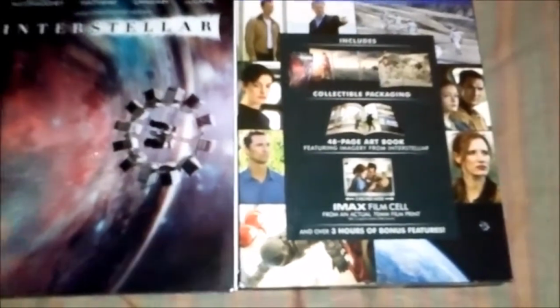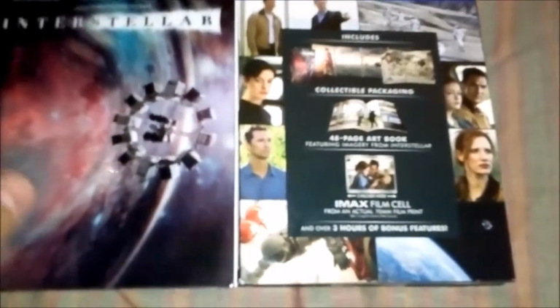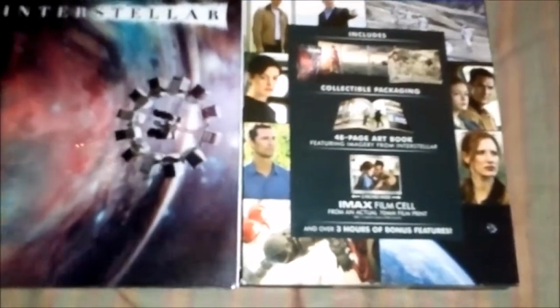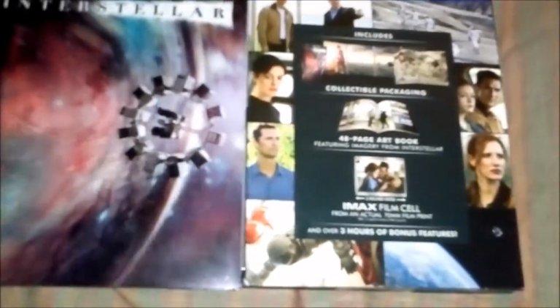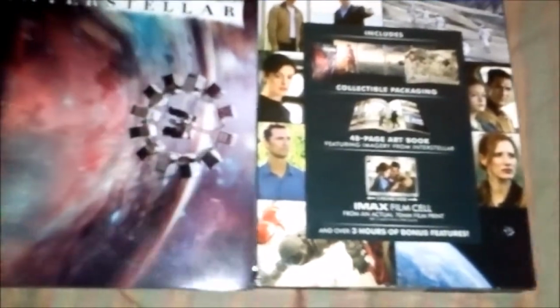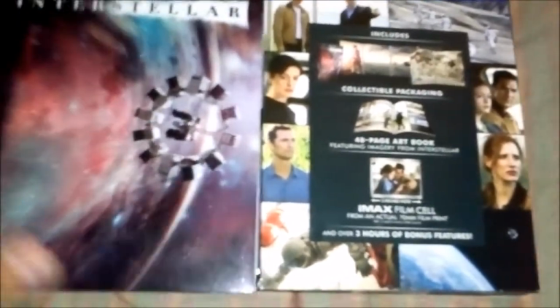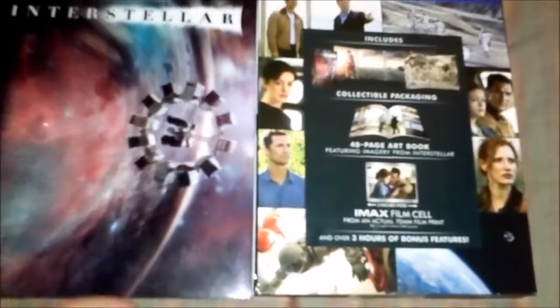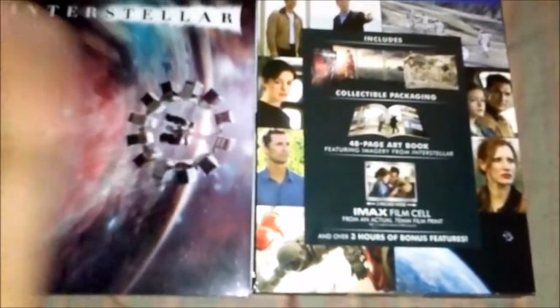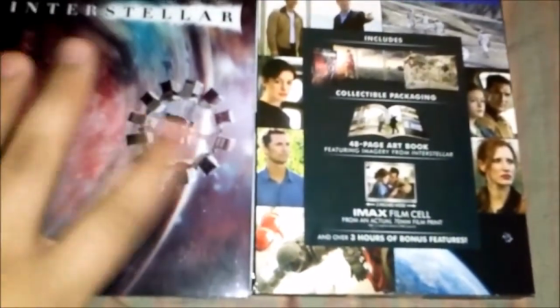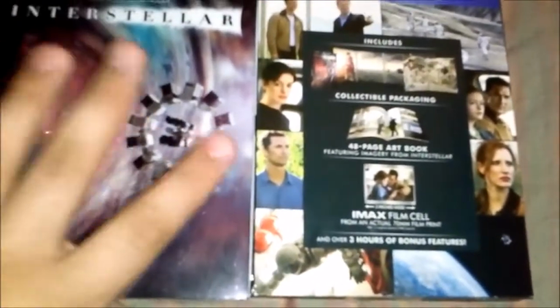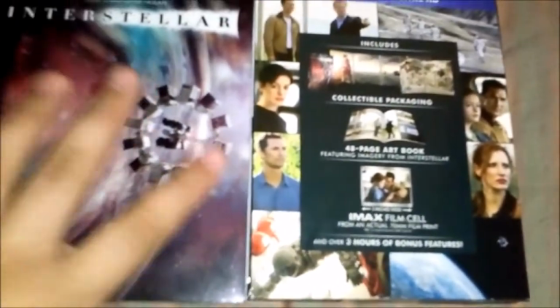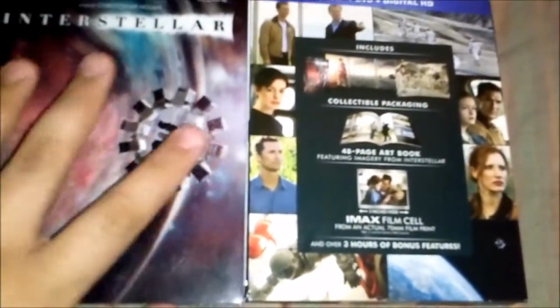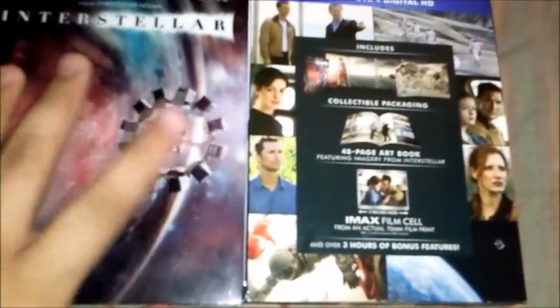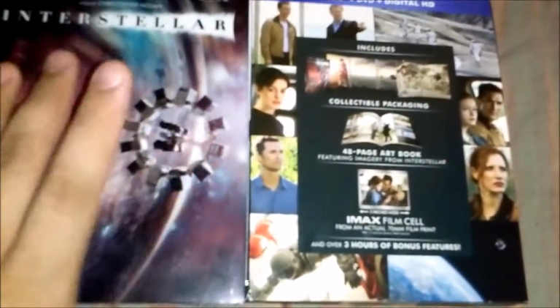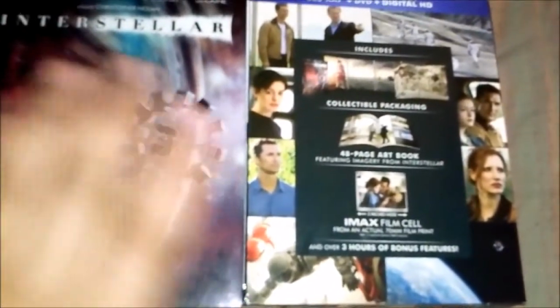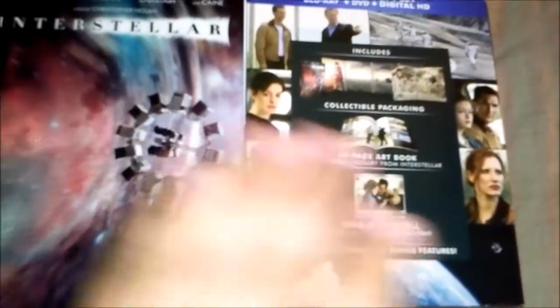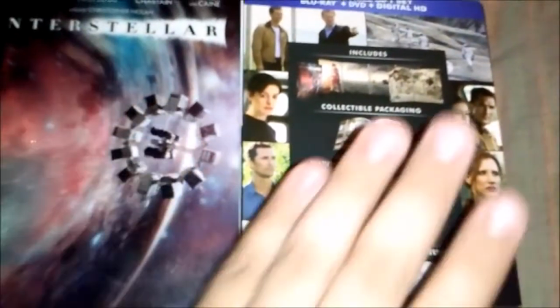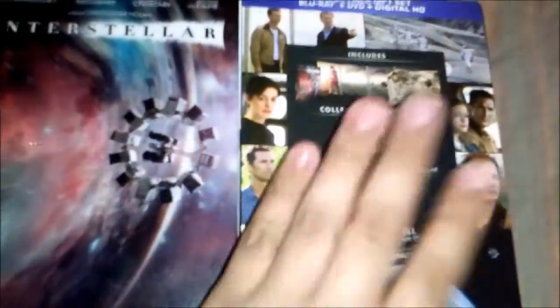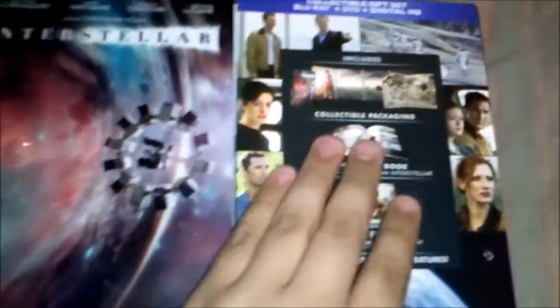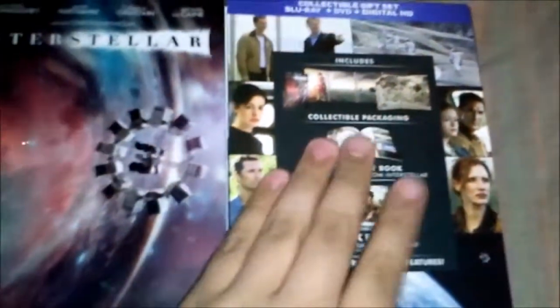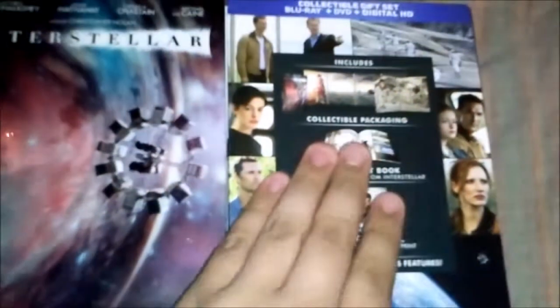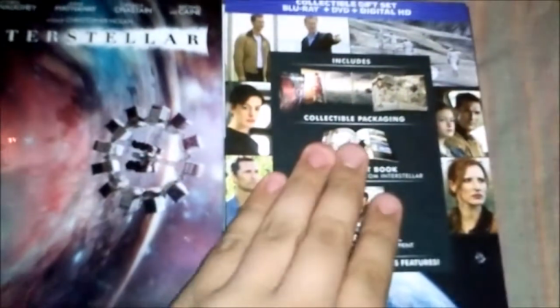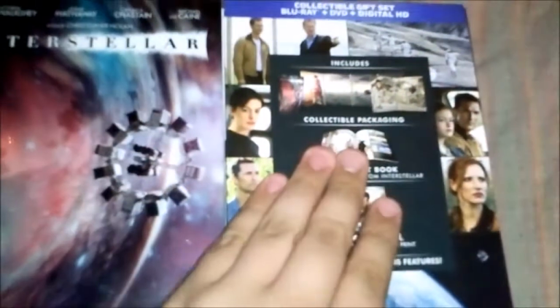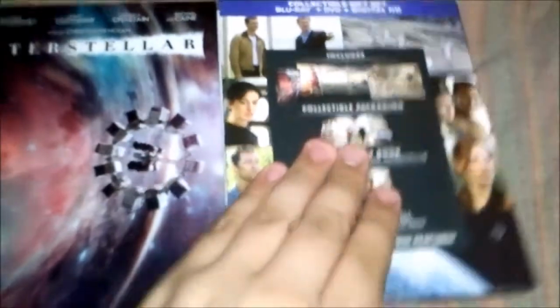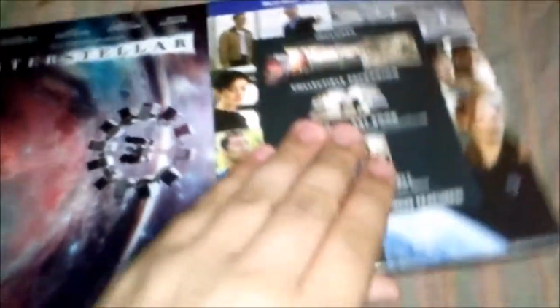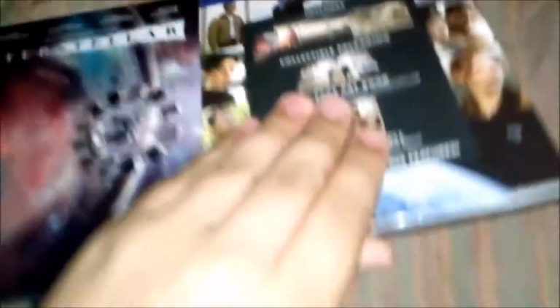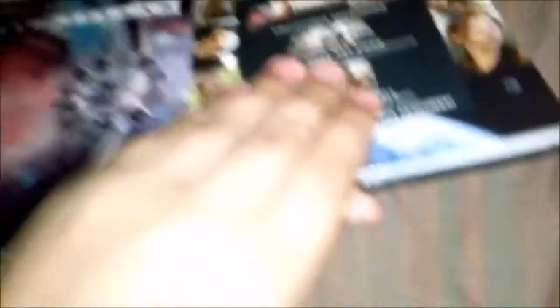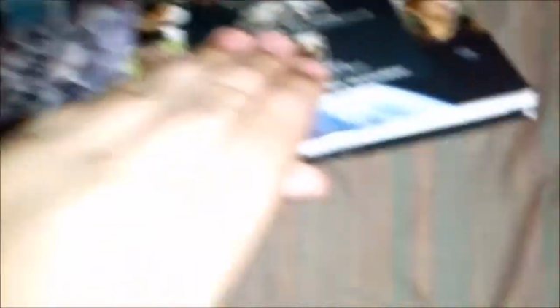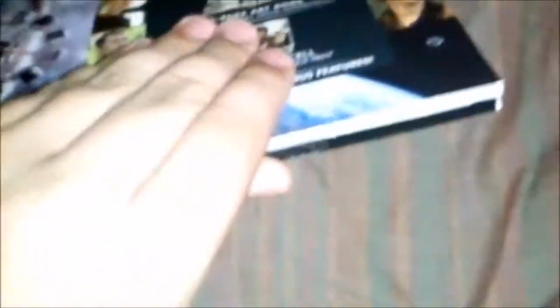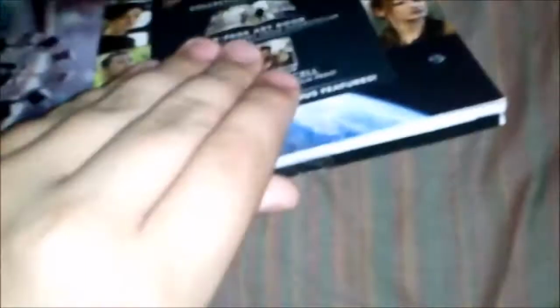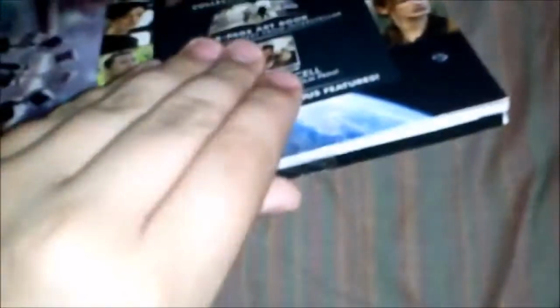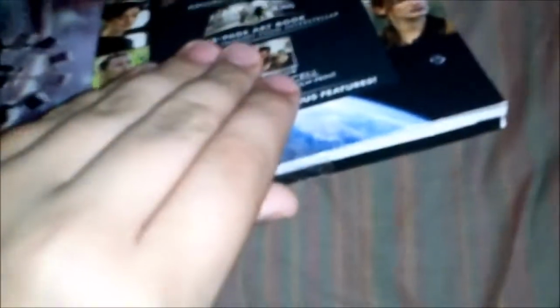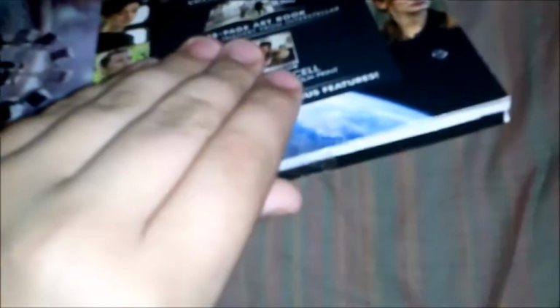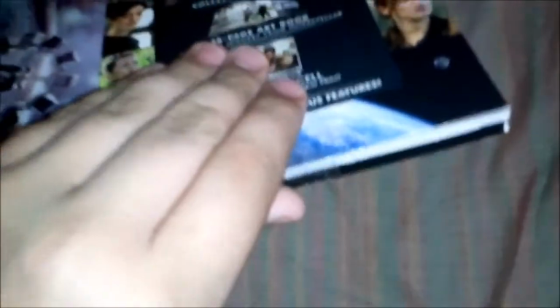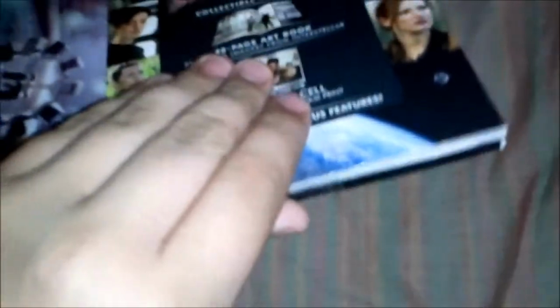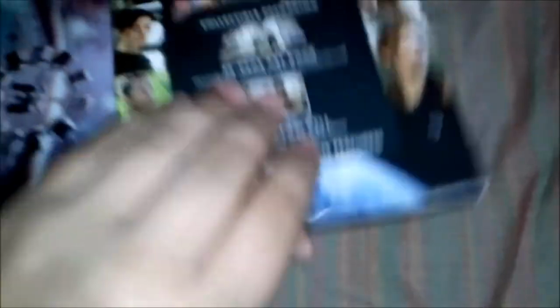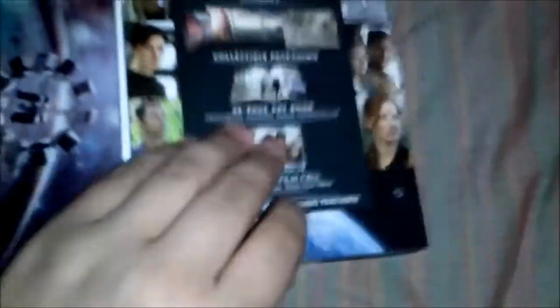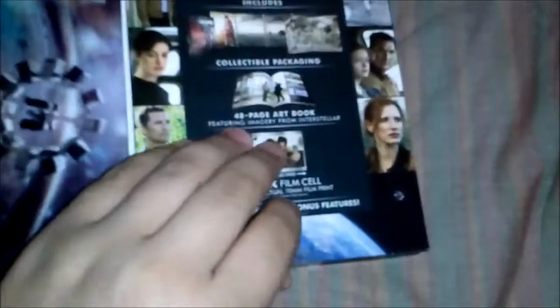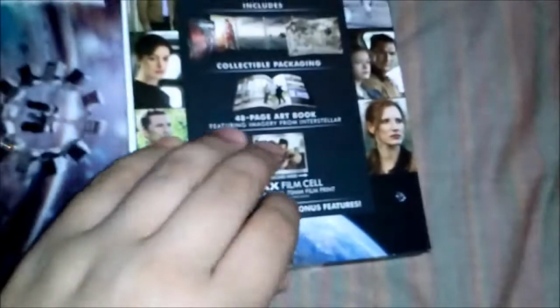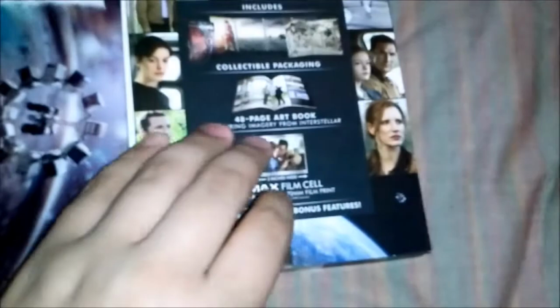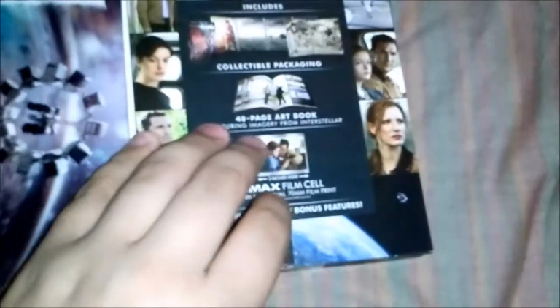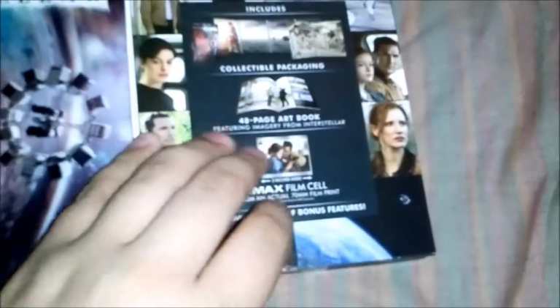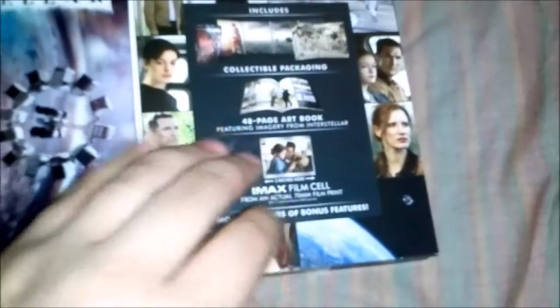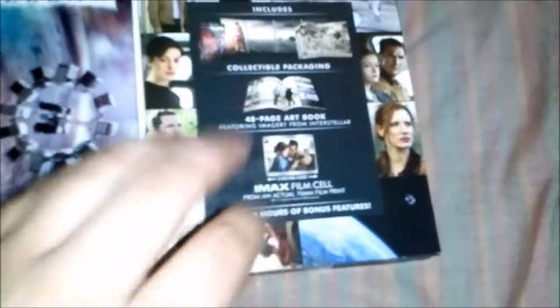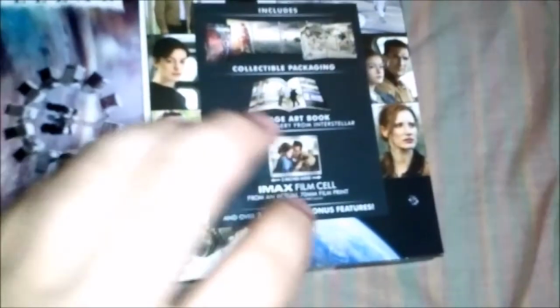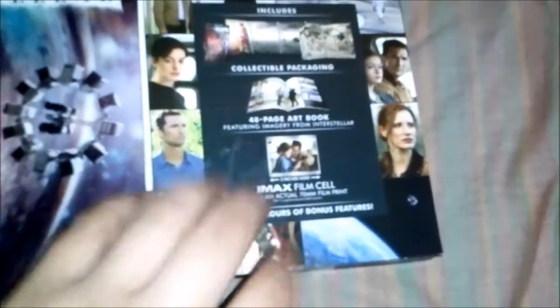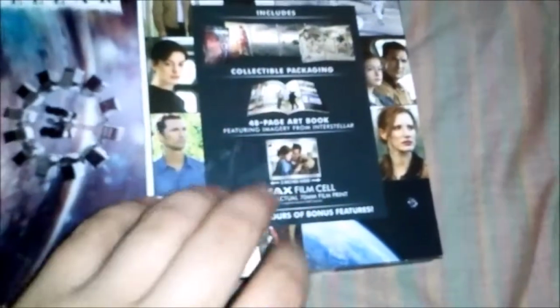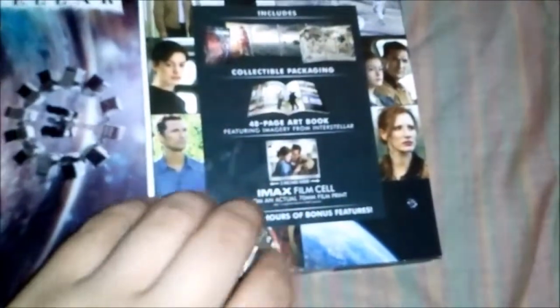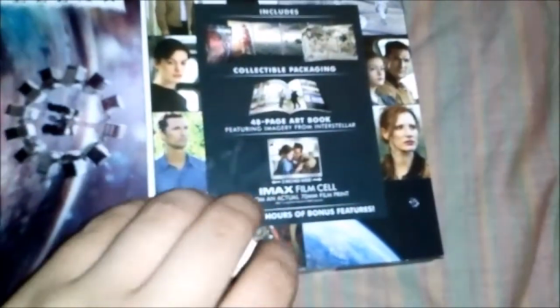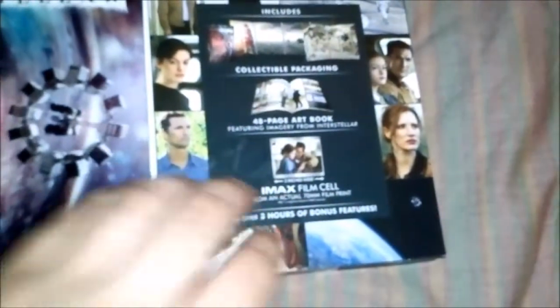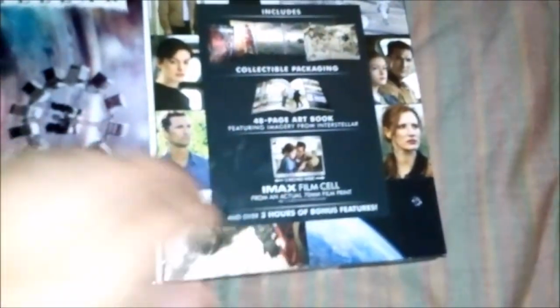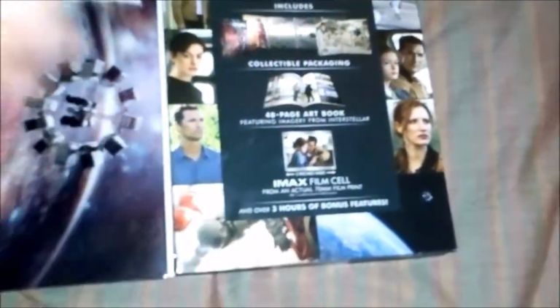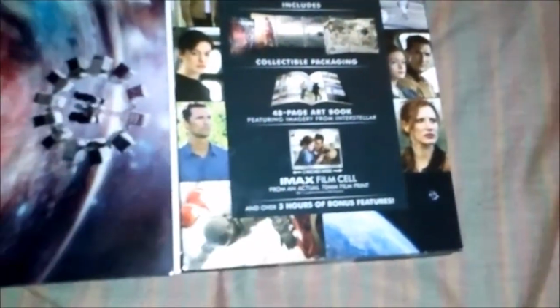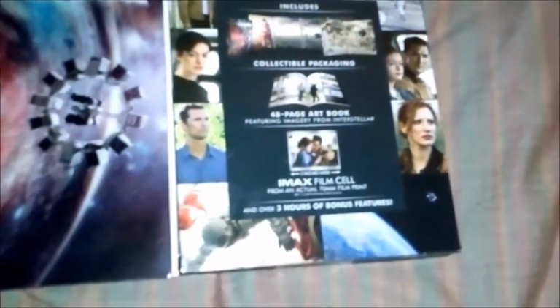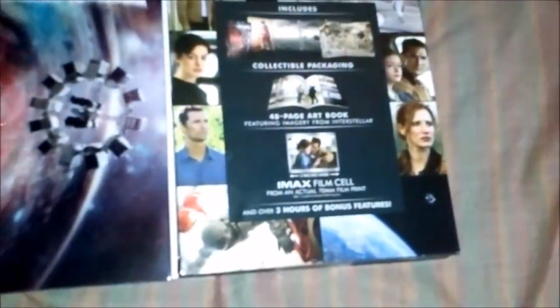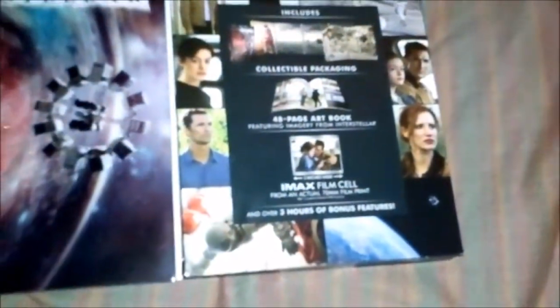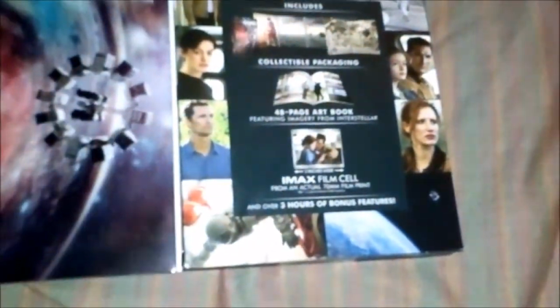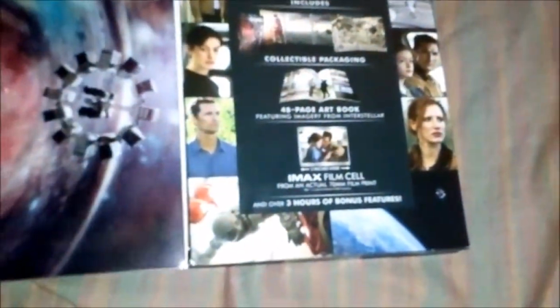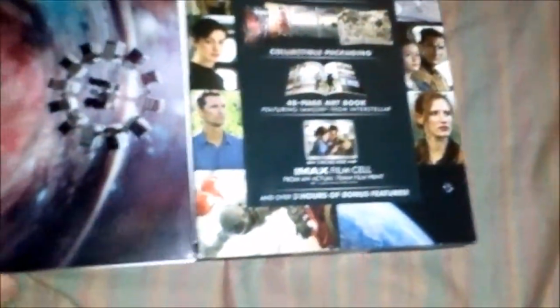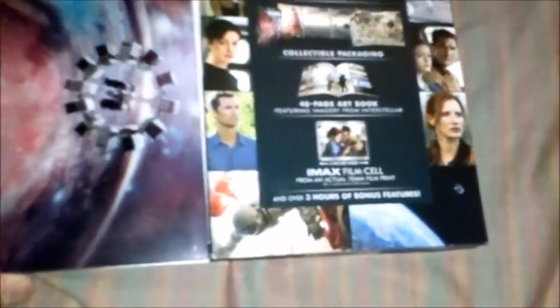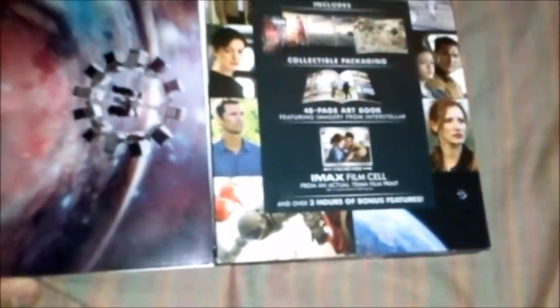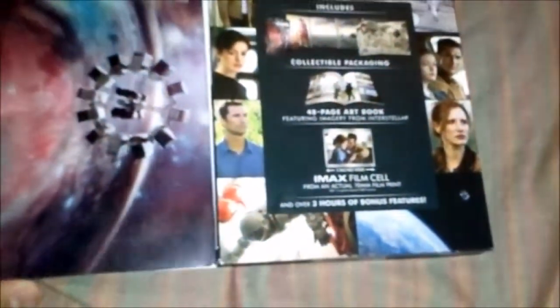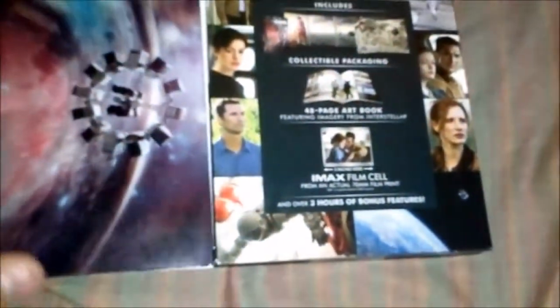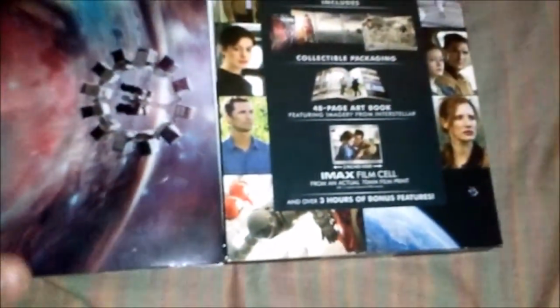Here we have the Neo case on this side, and on this side holds the 48-page booklet that comes in here — a little art book.